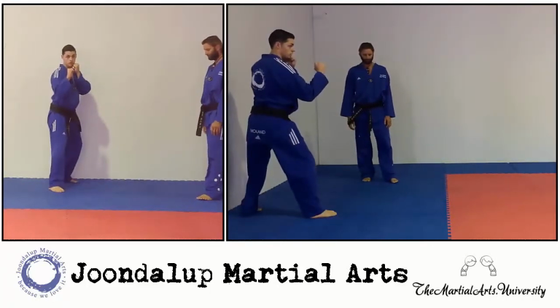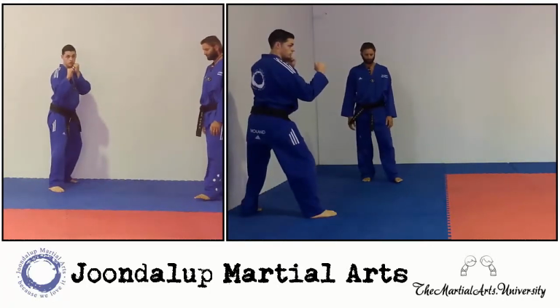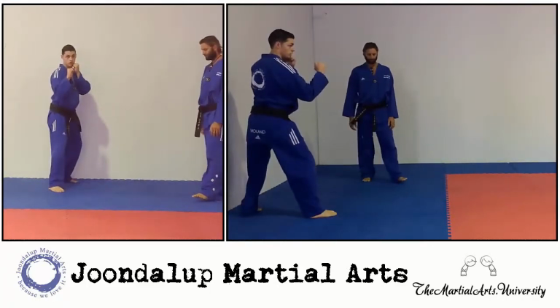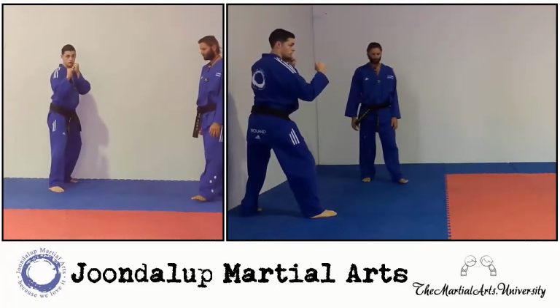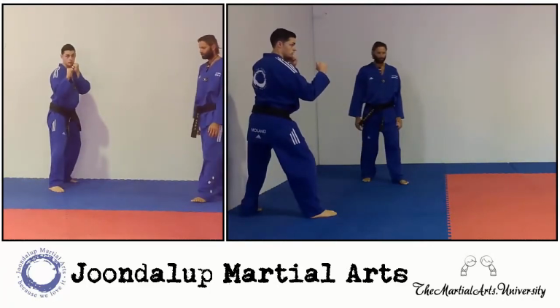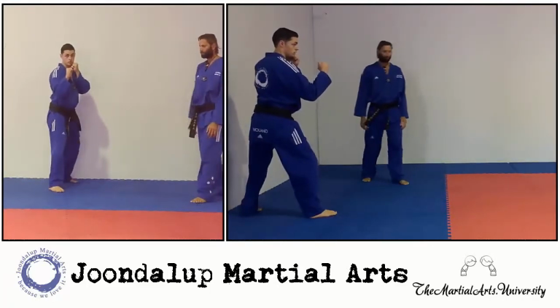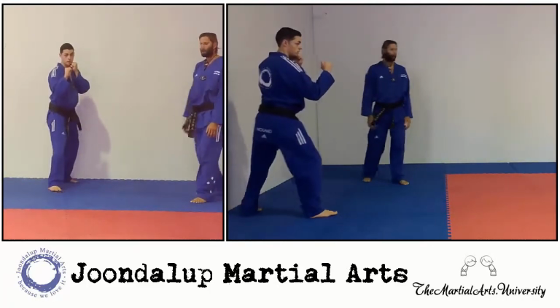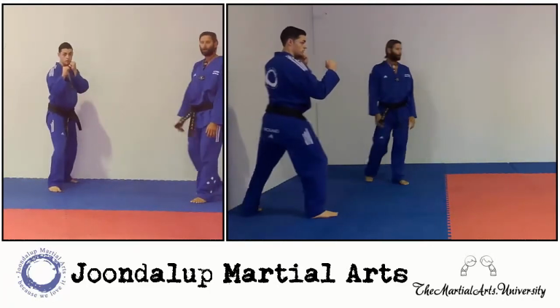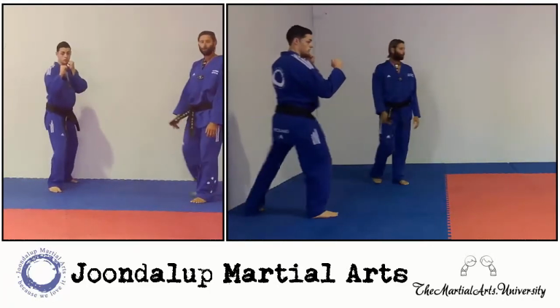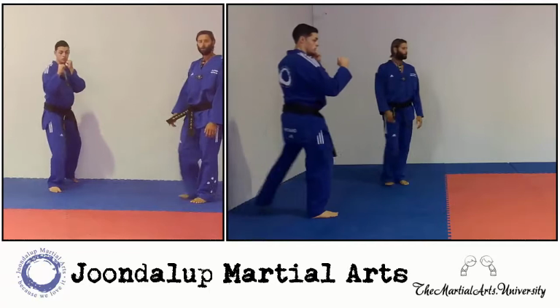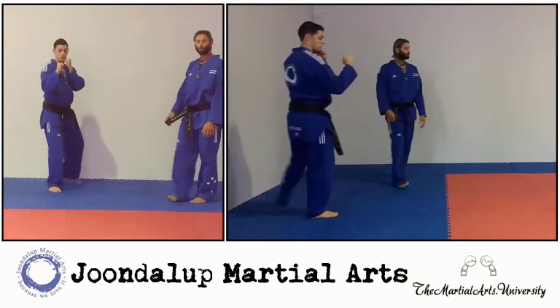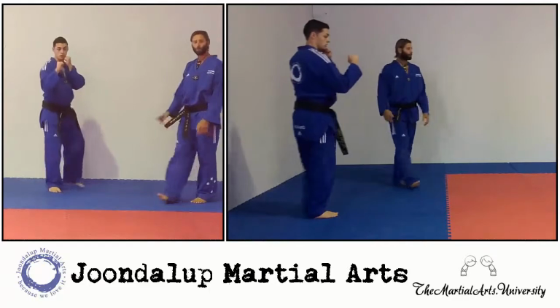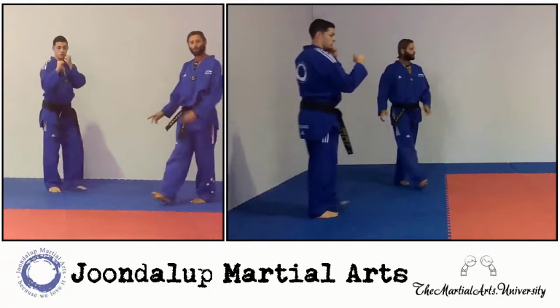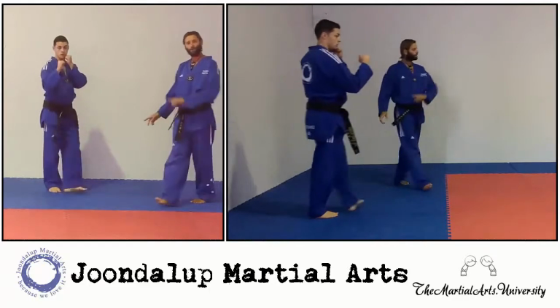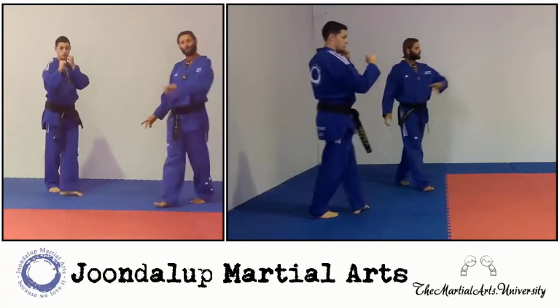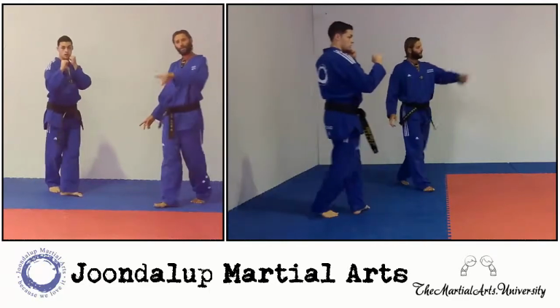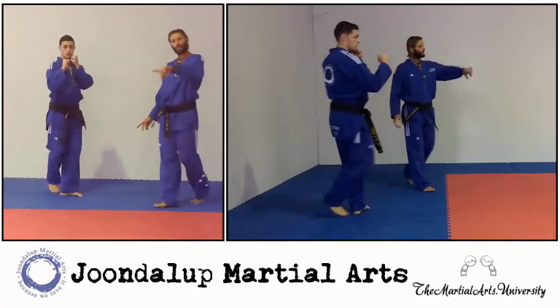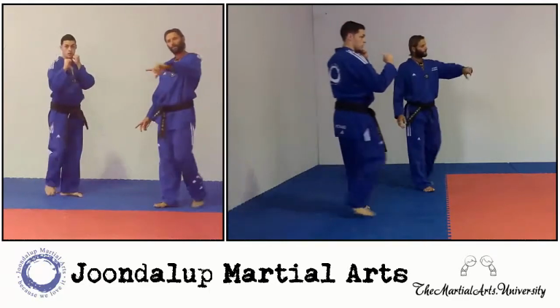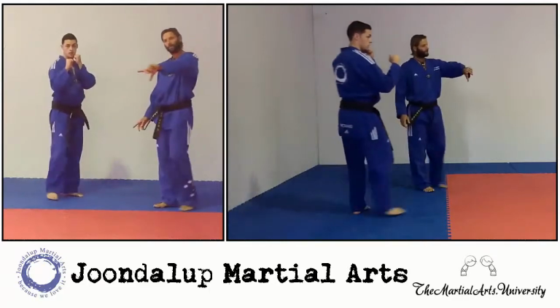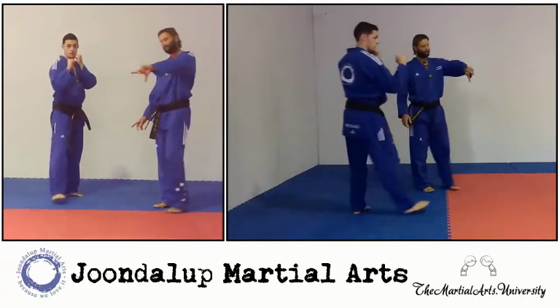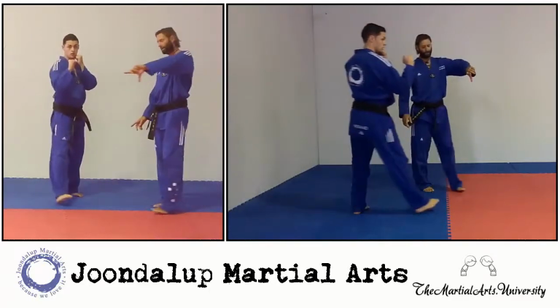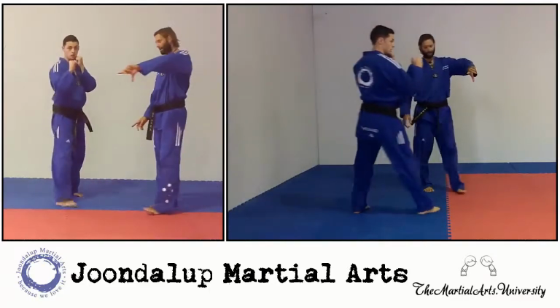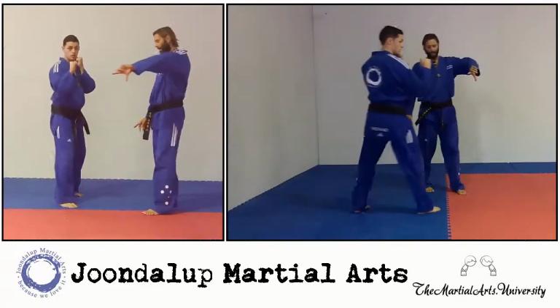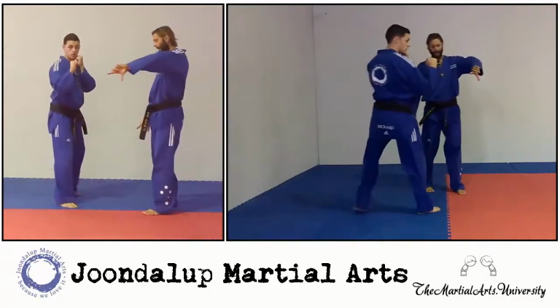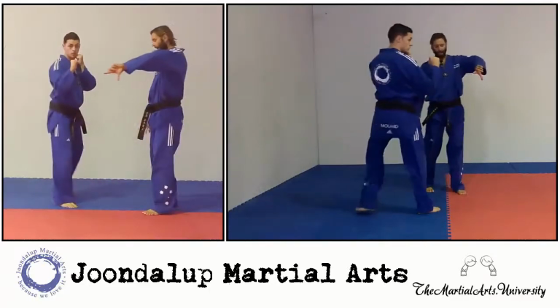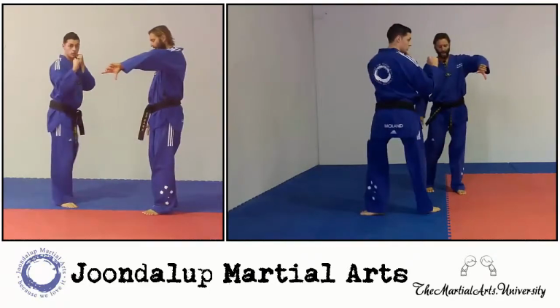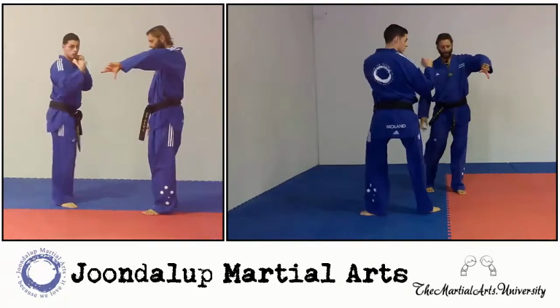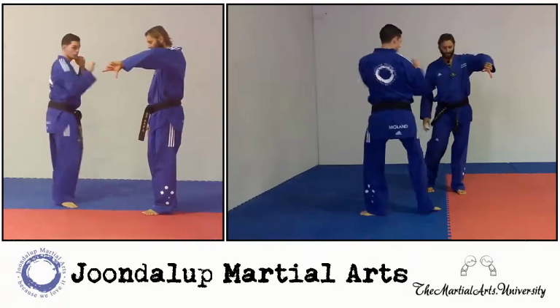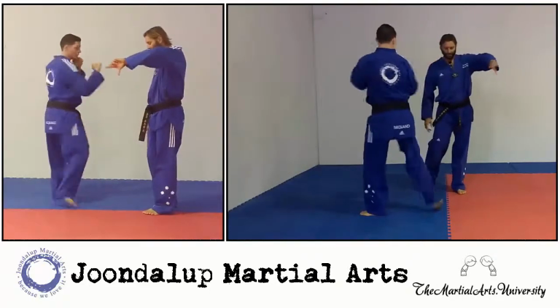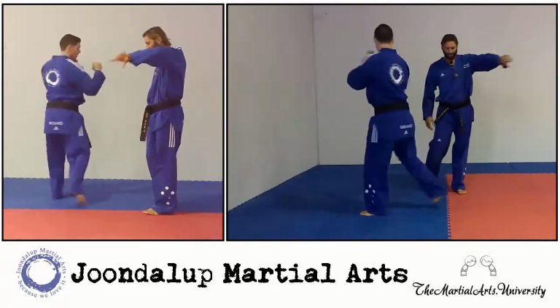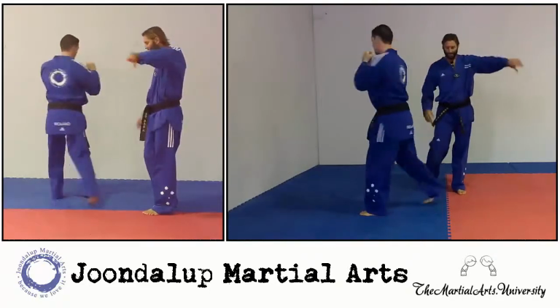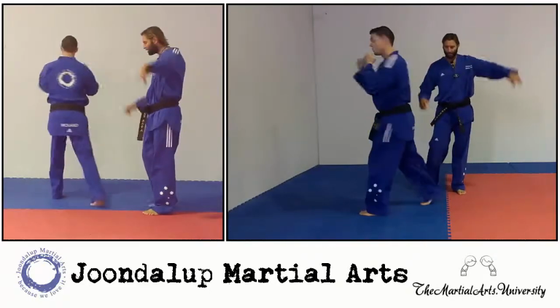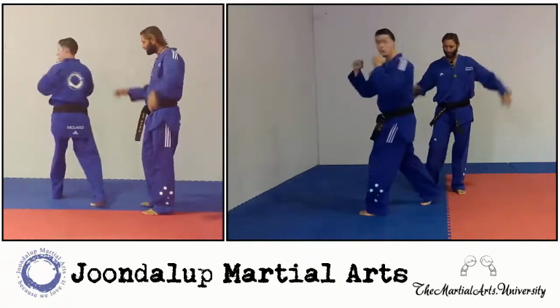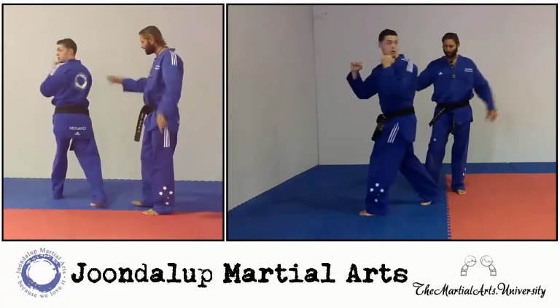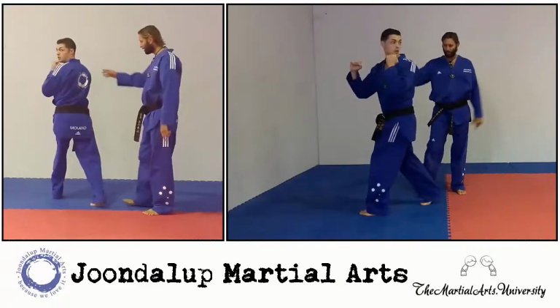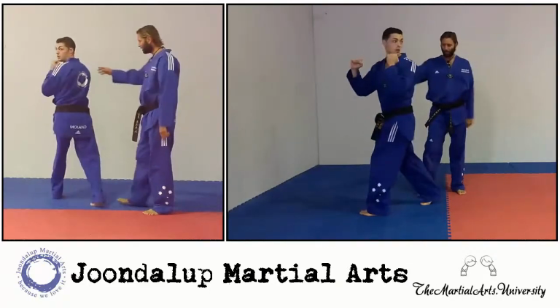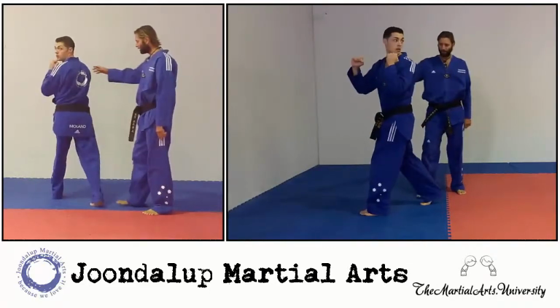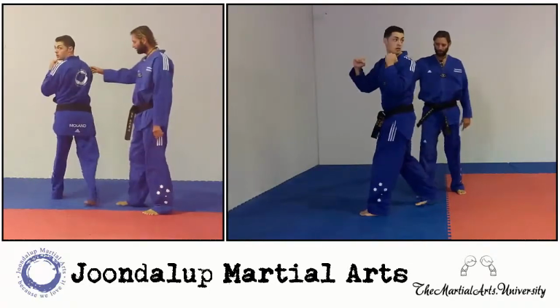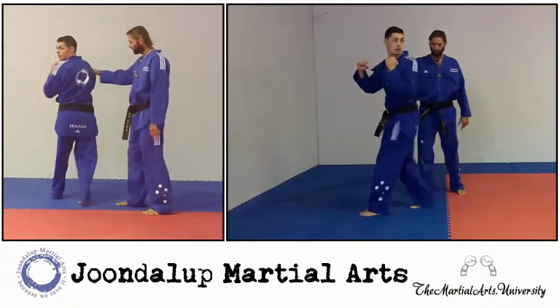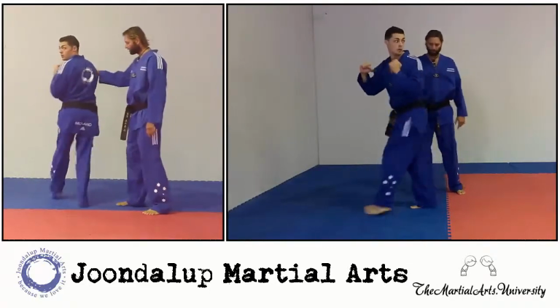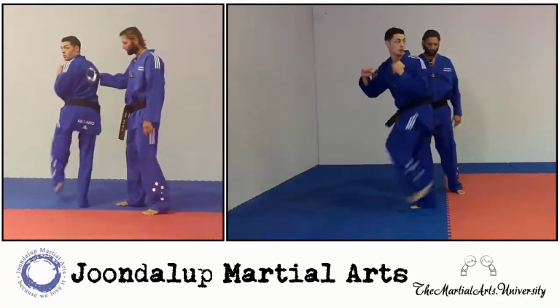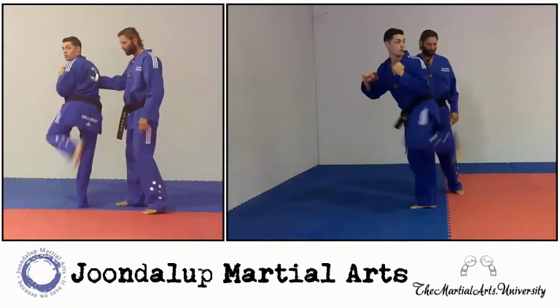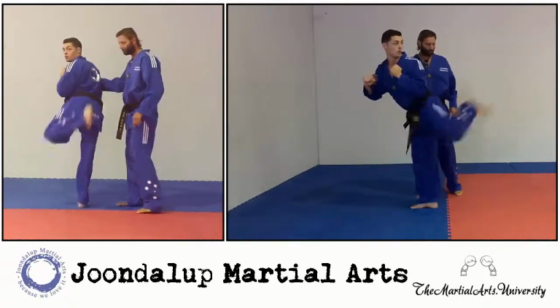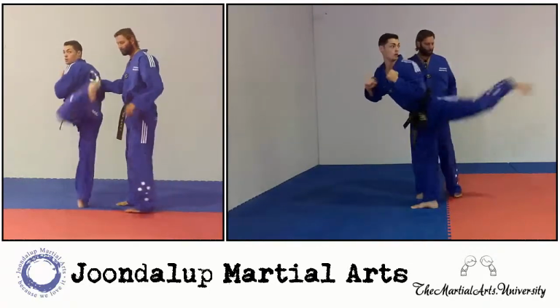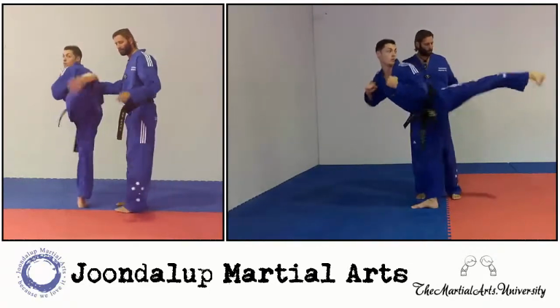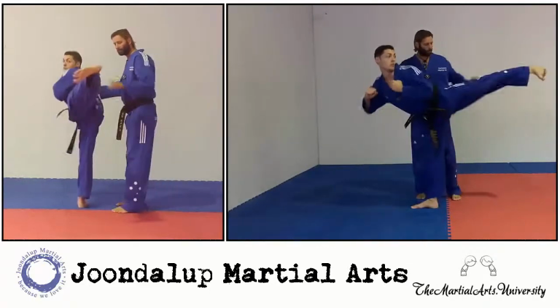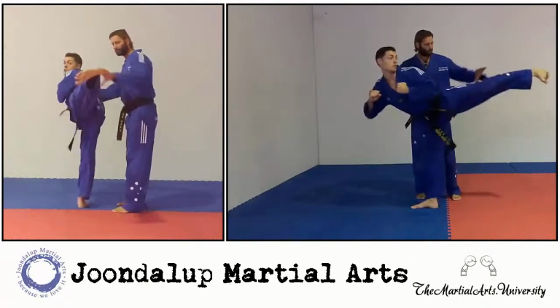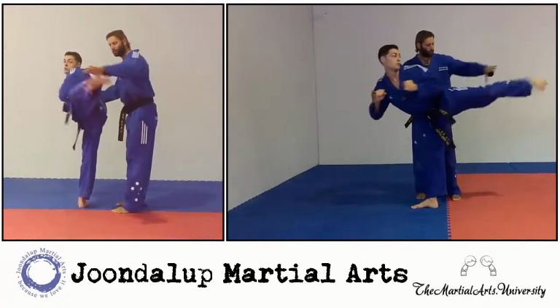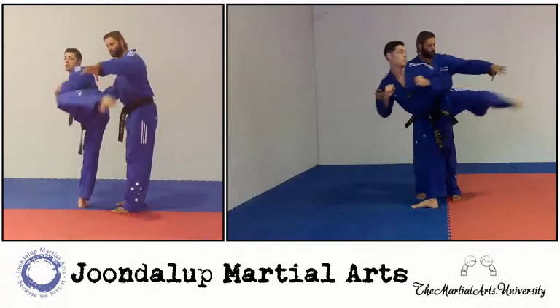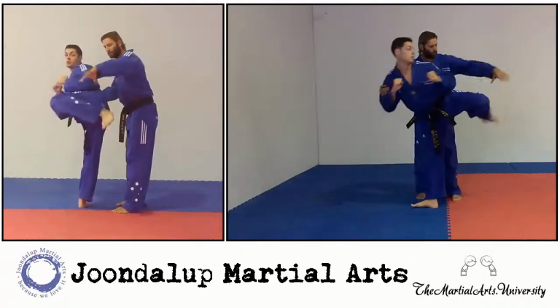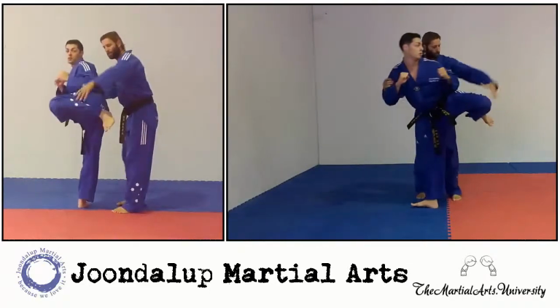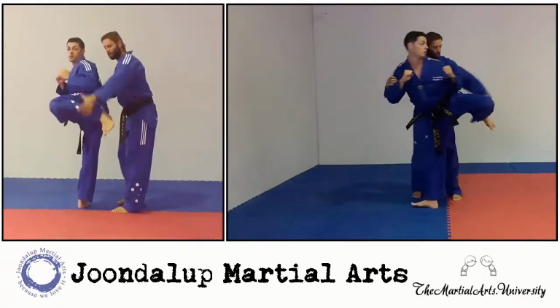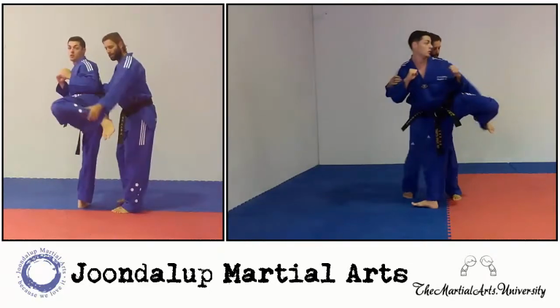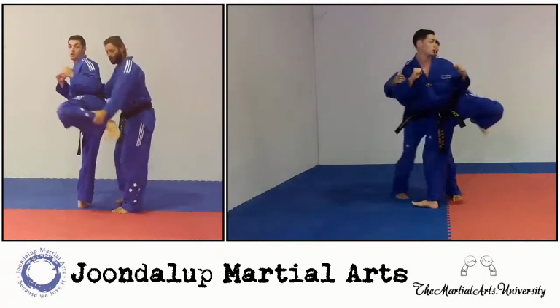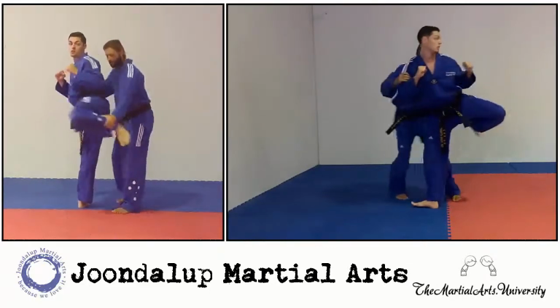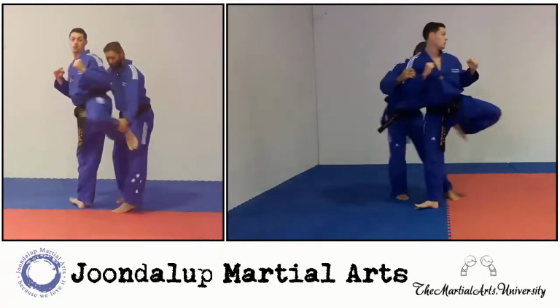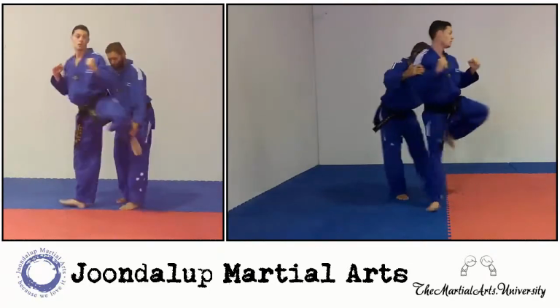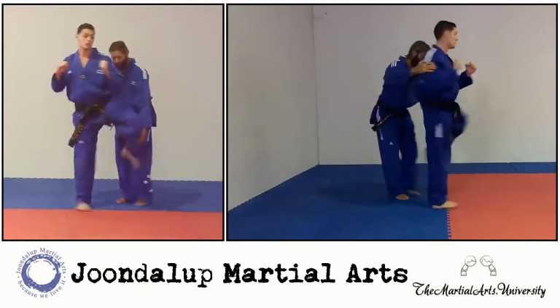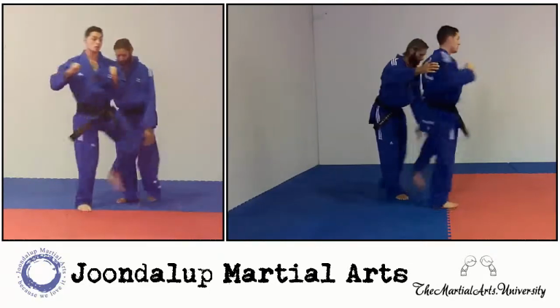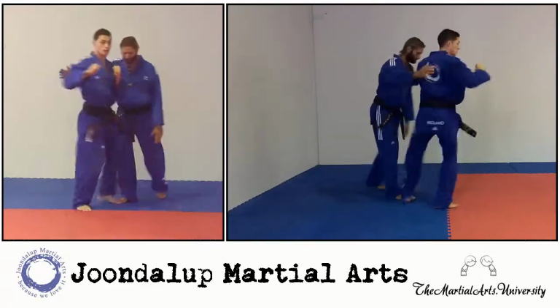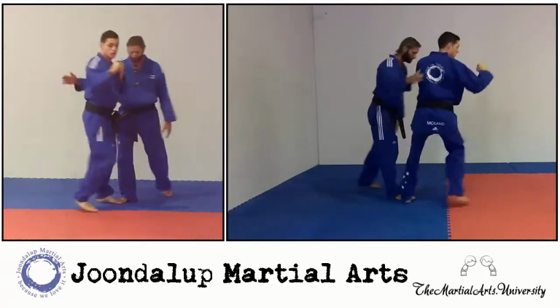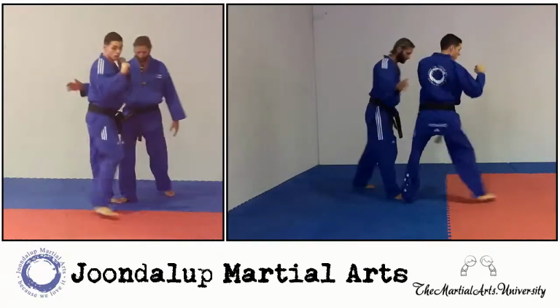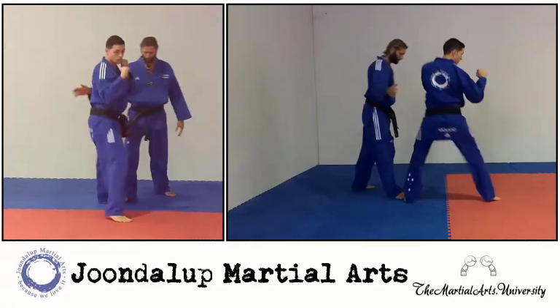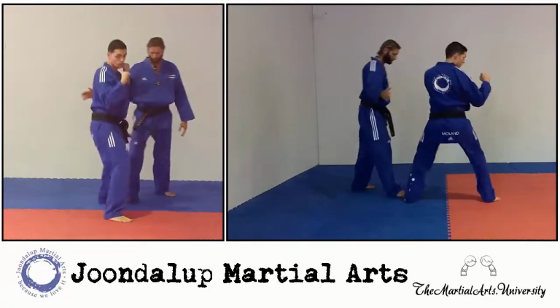You might also kick and continue the flow of motion around this way.